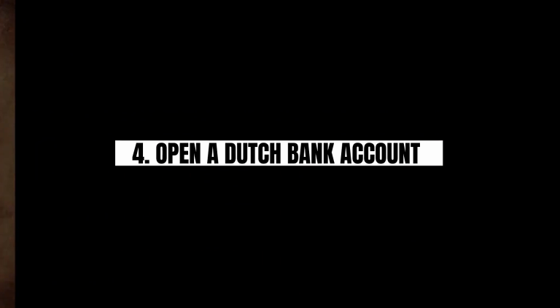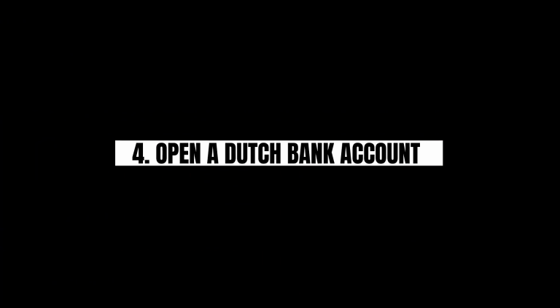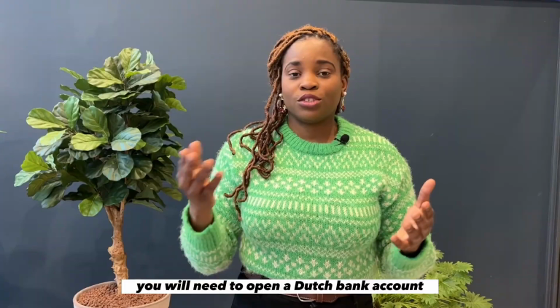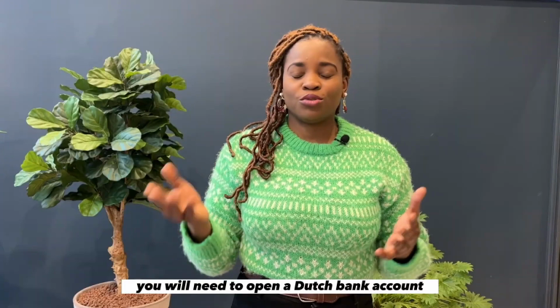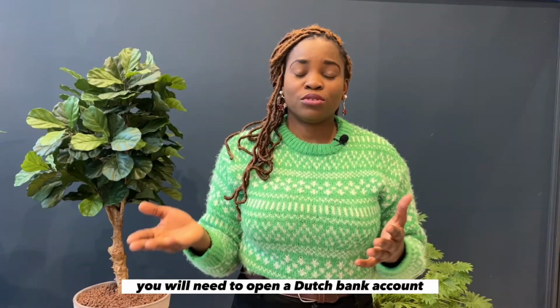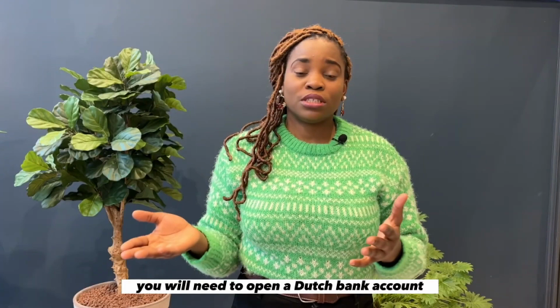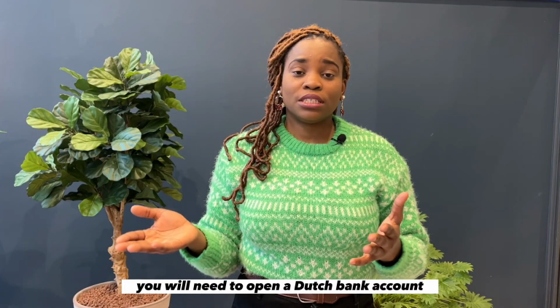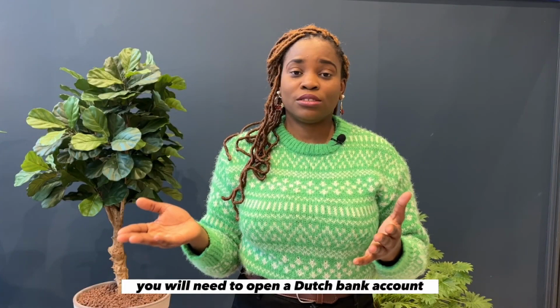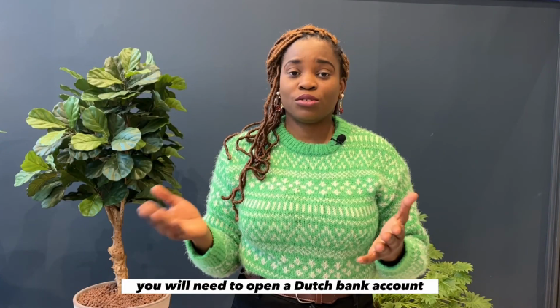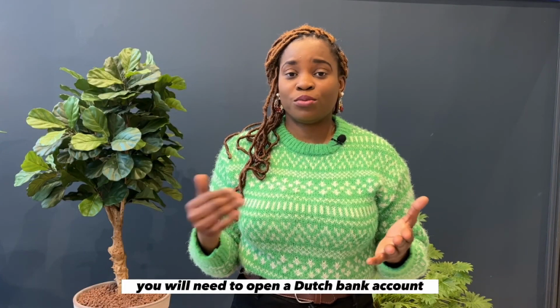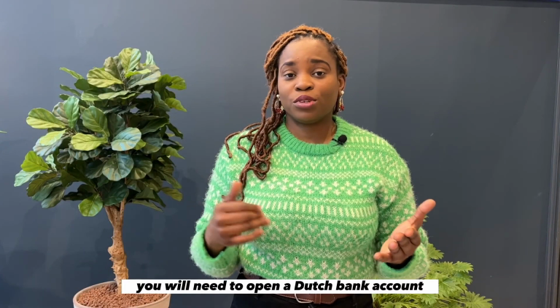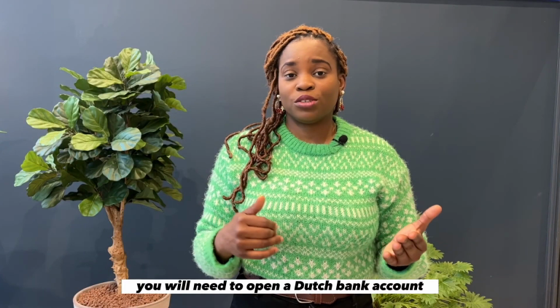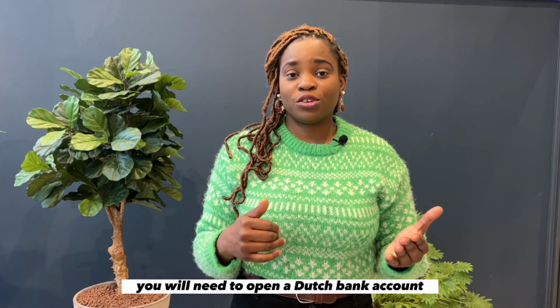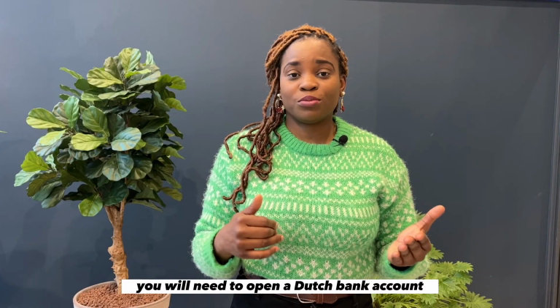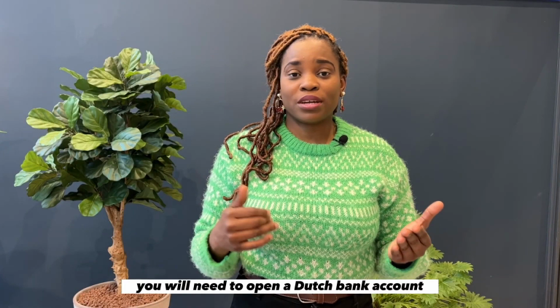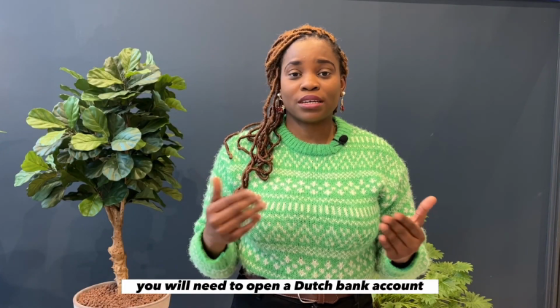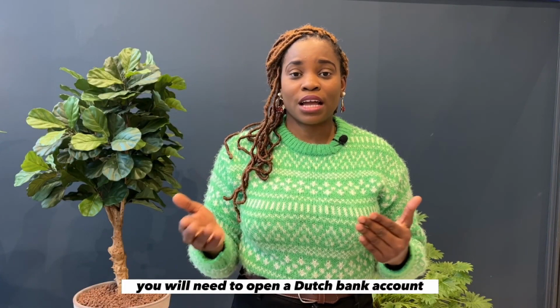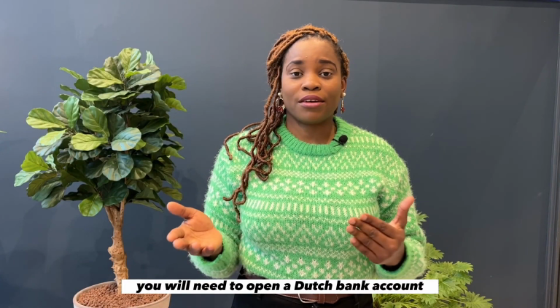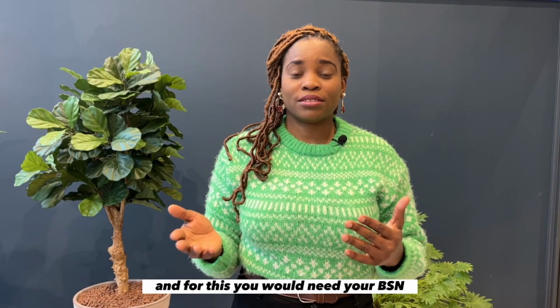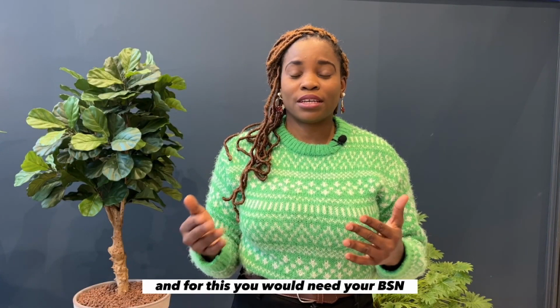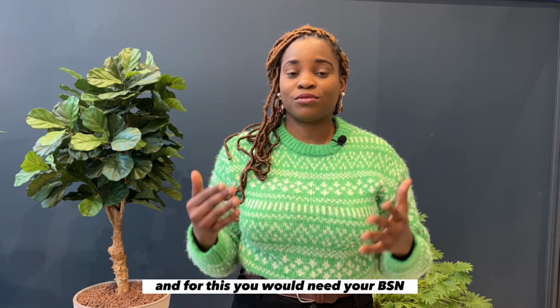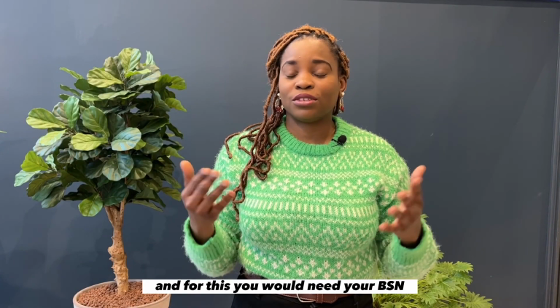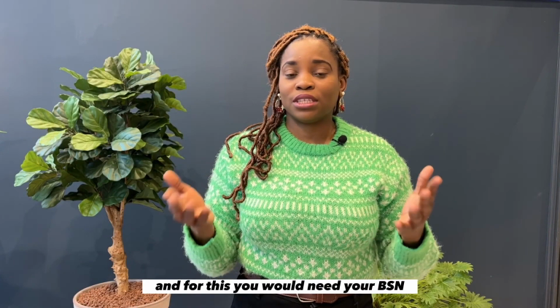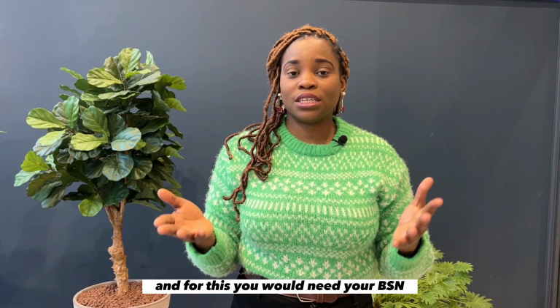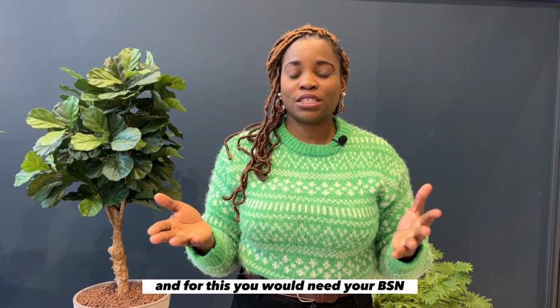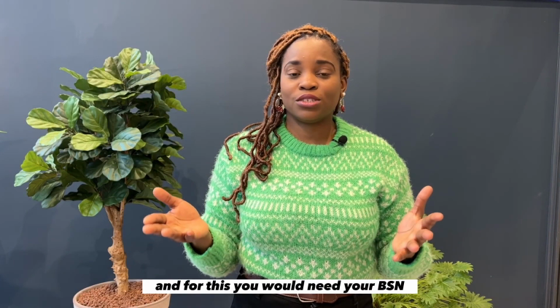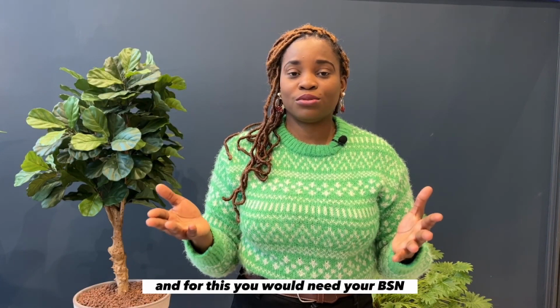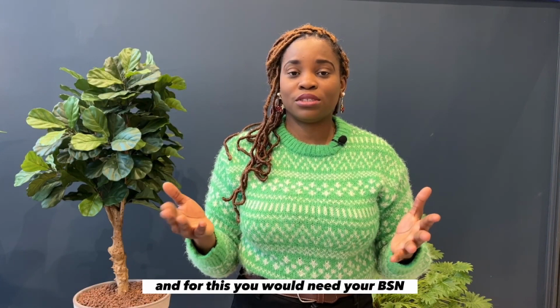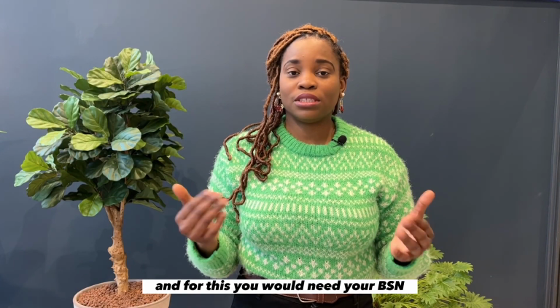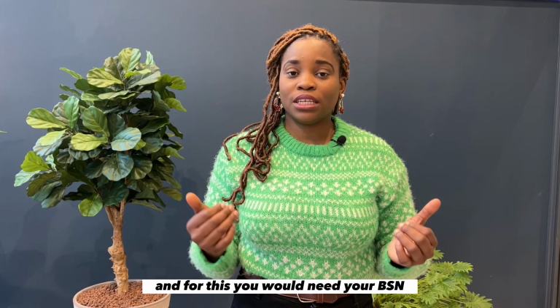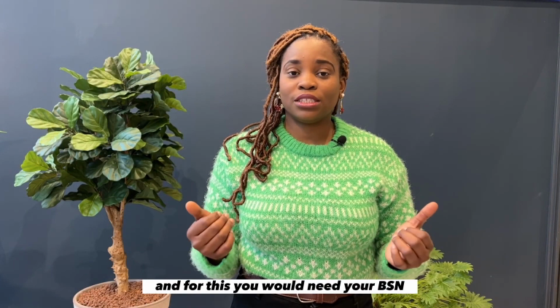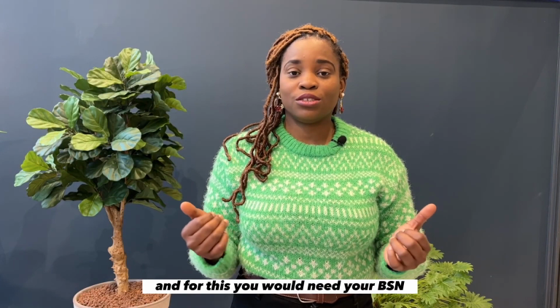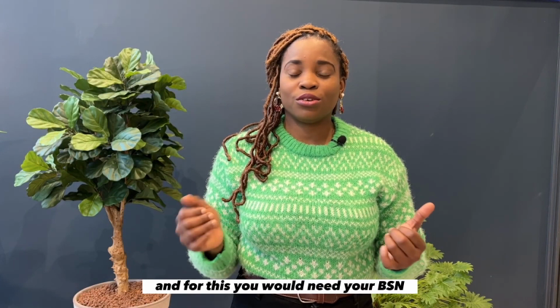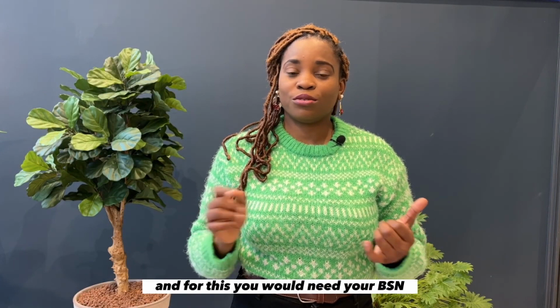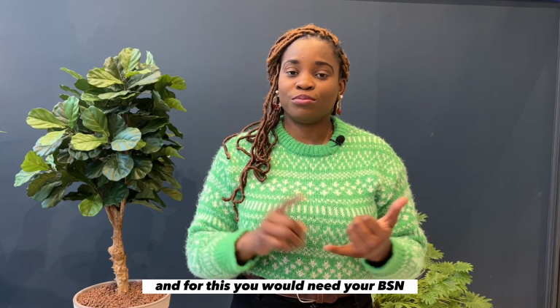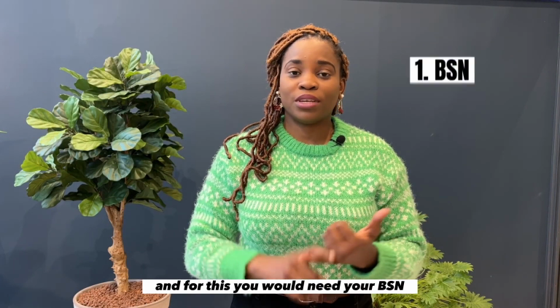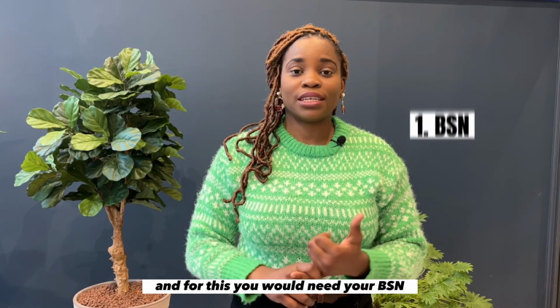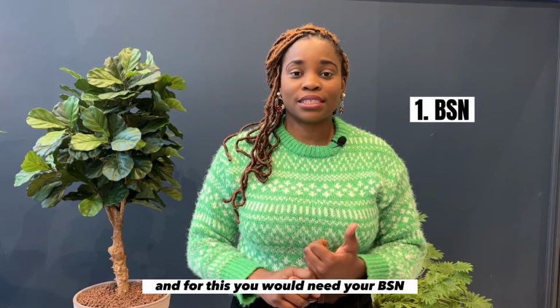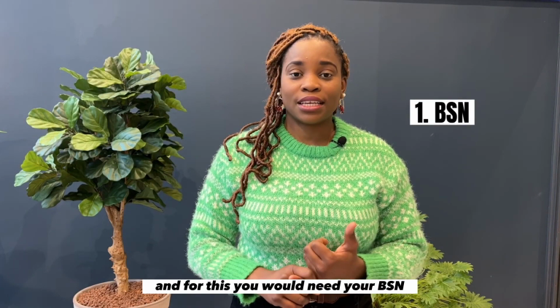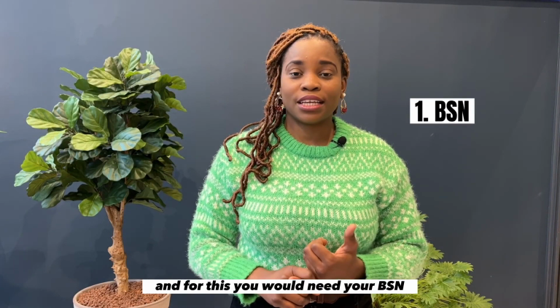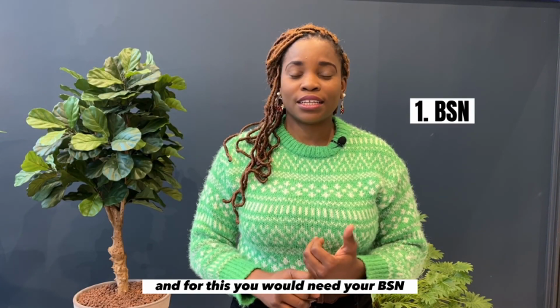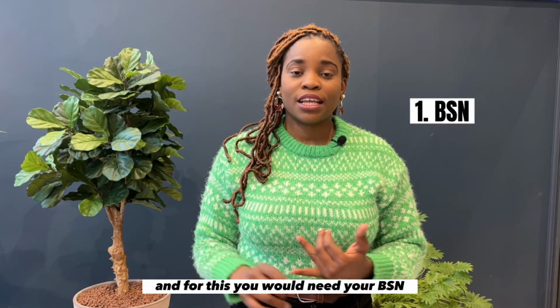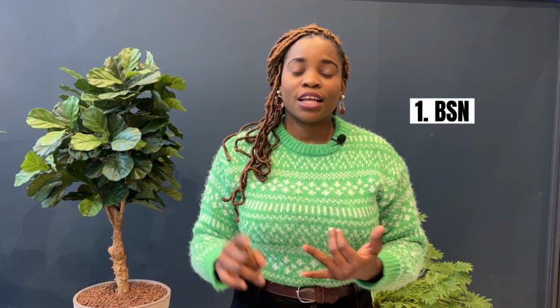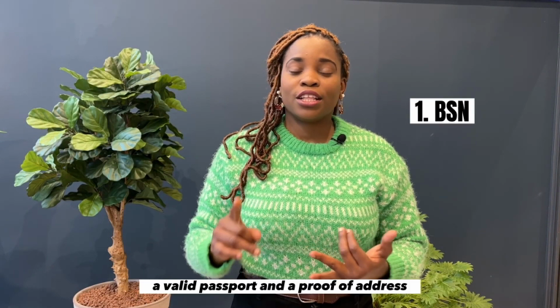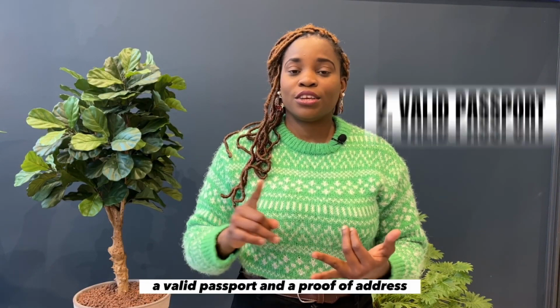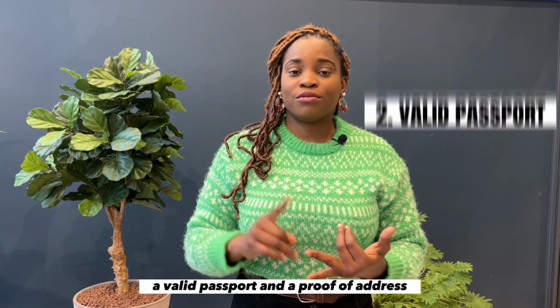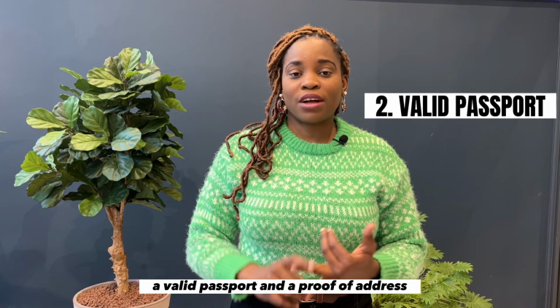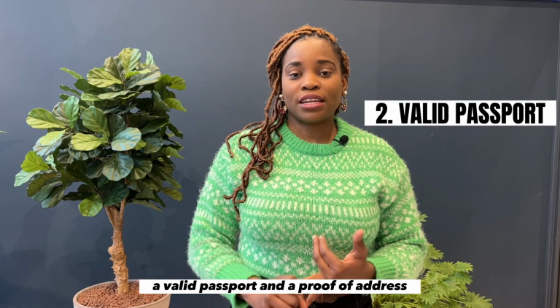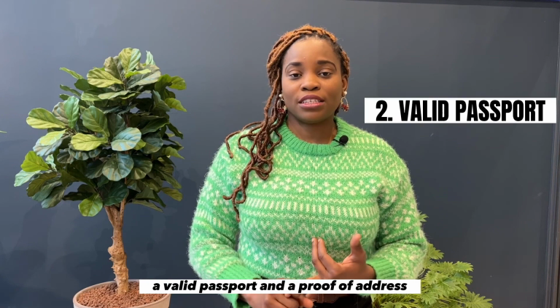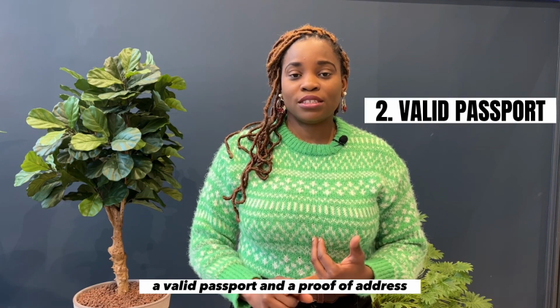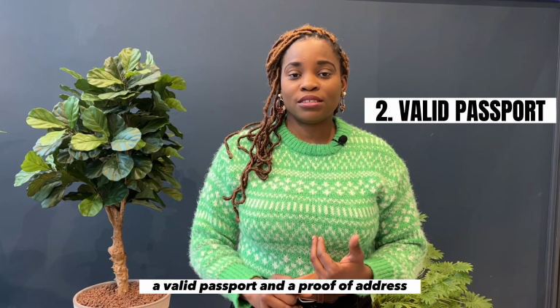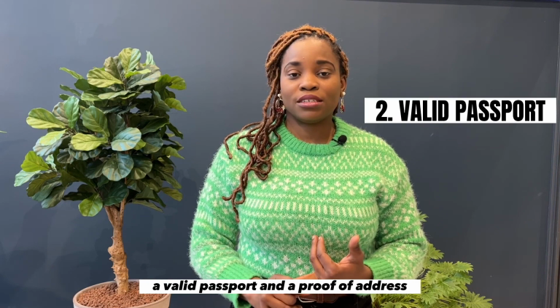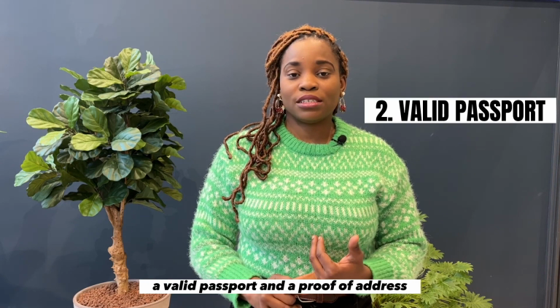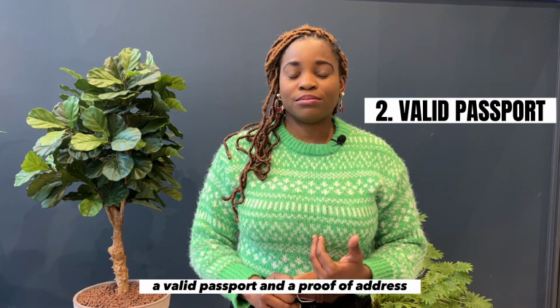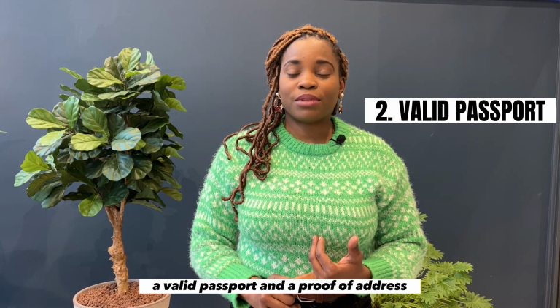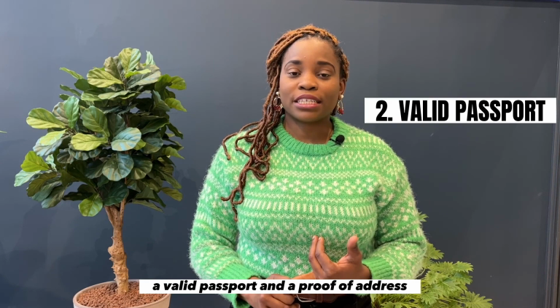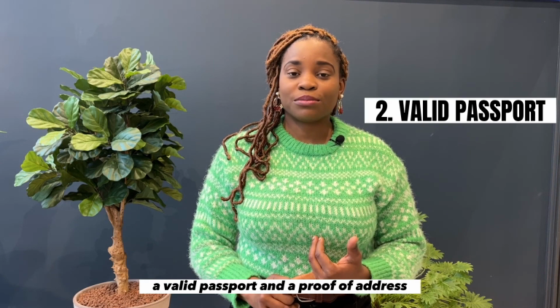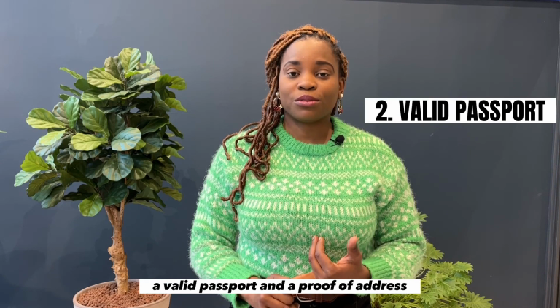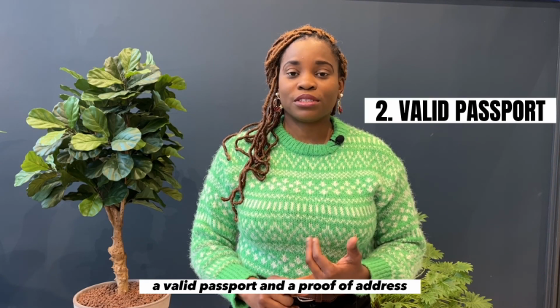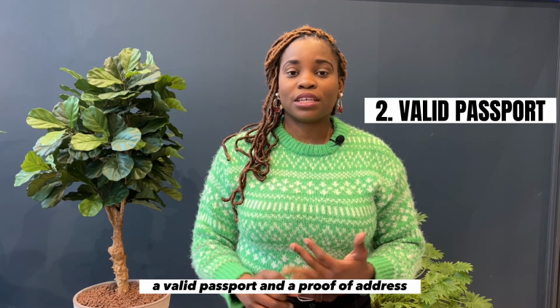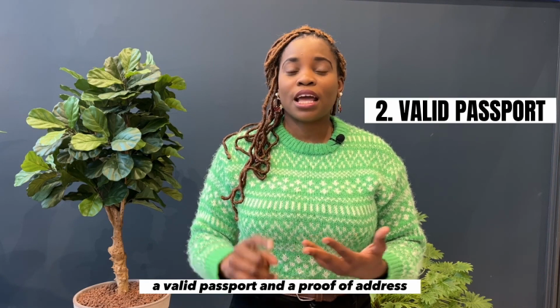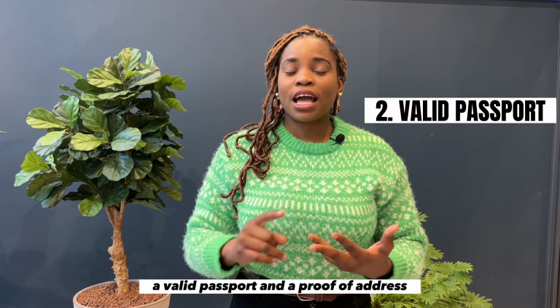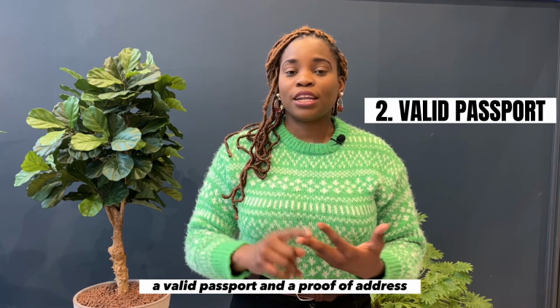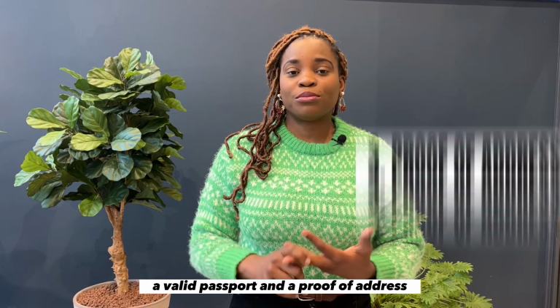You will need to open a Dutch bank account, and for this you will need your BSN, a valid passport, and a proof of address.